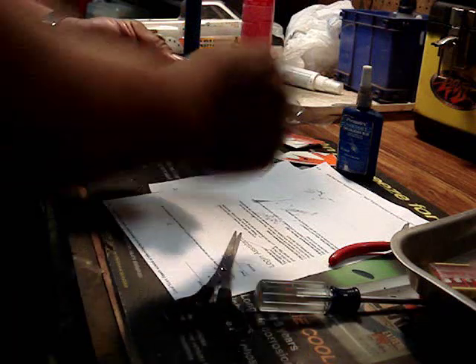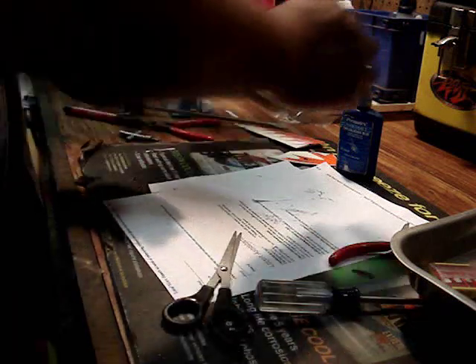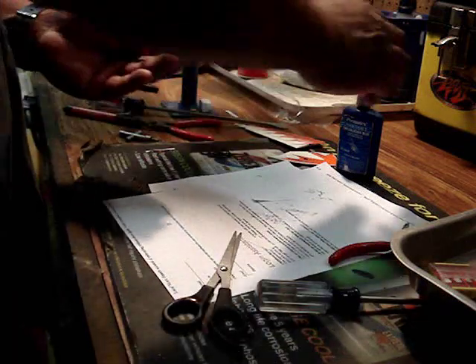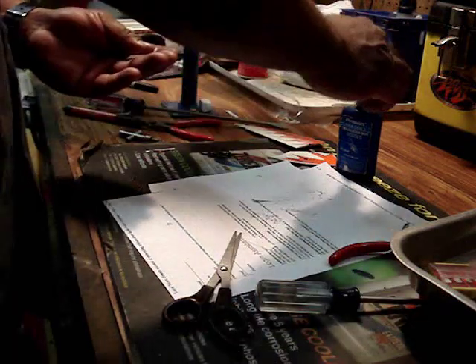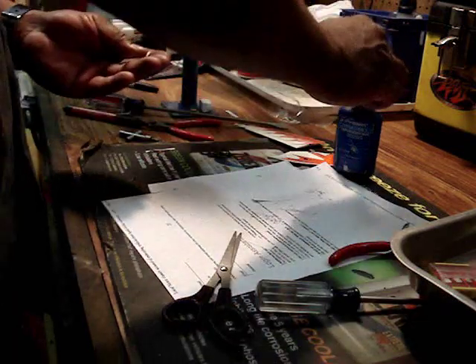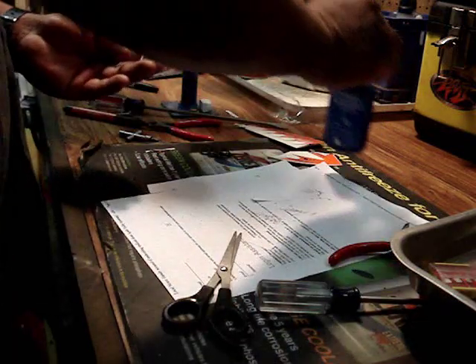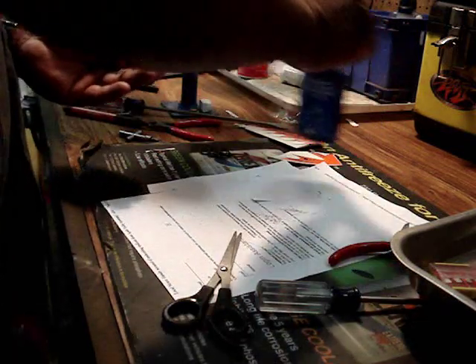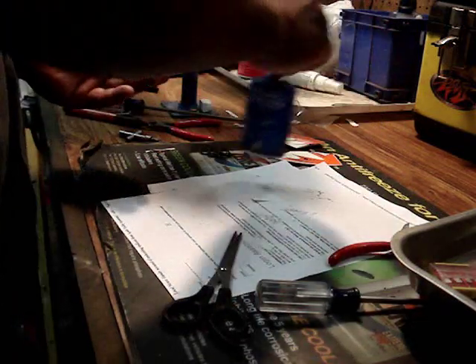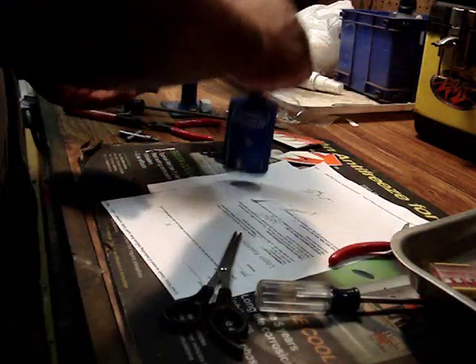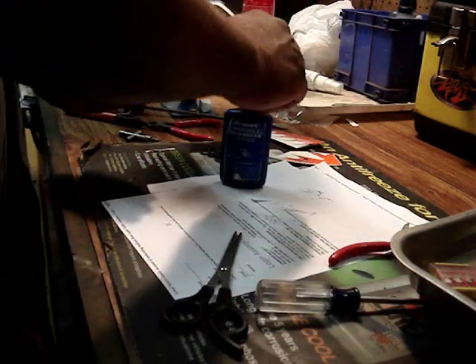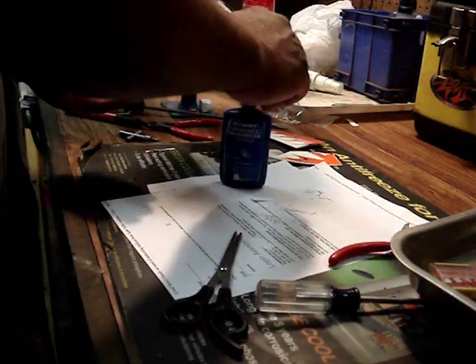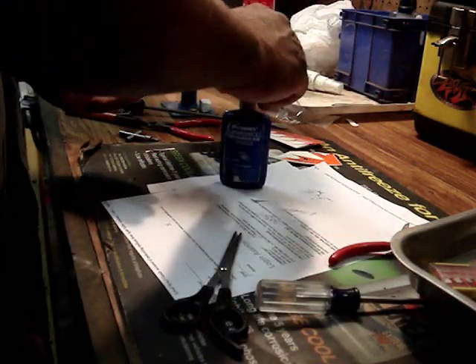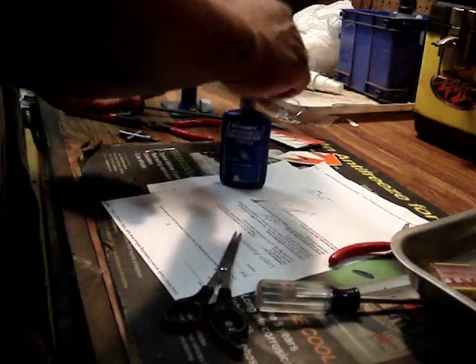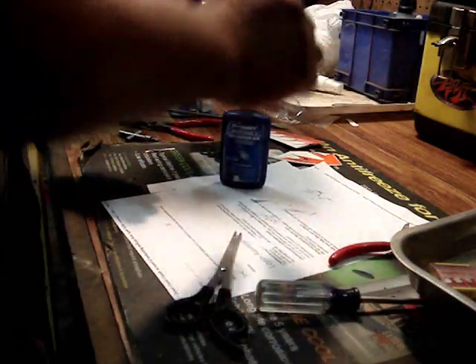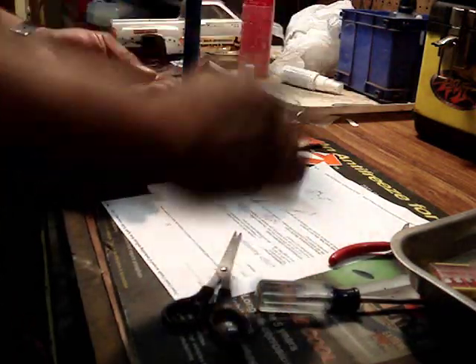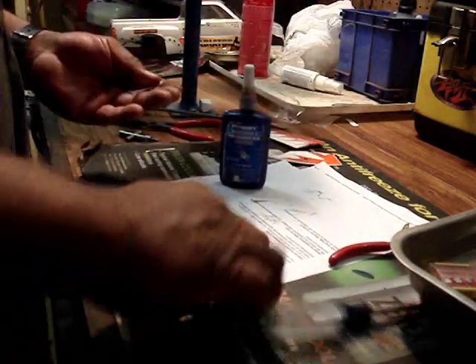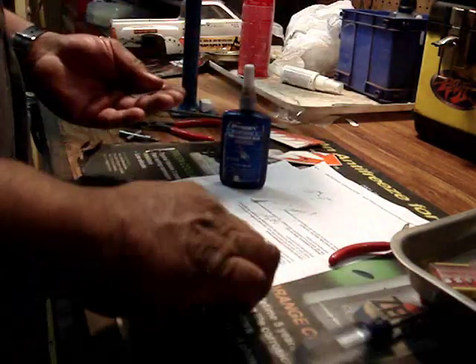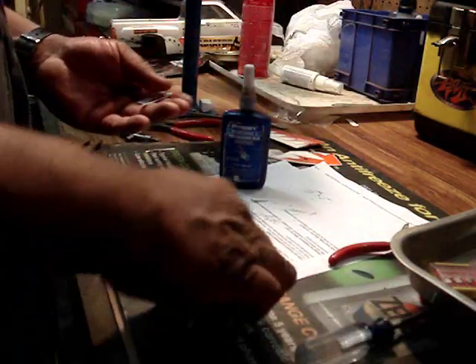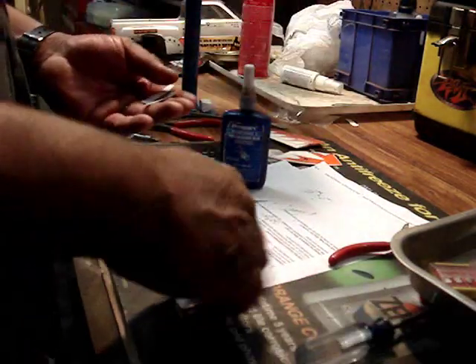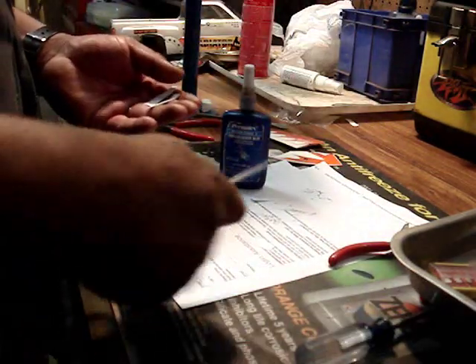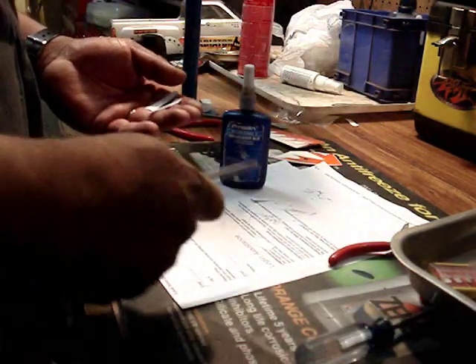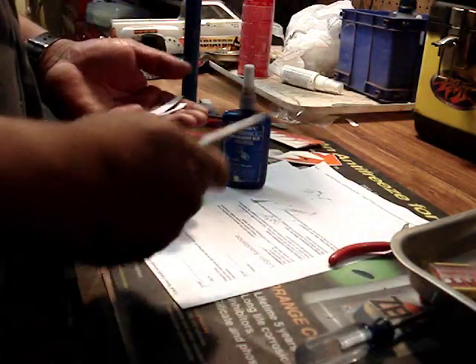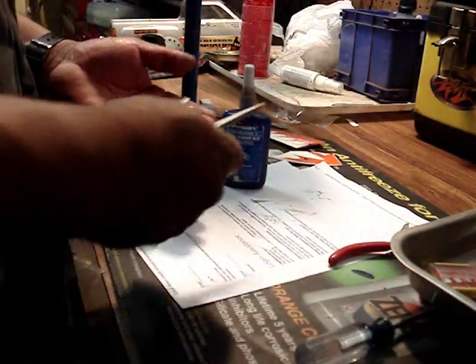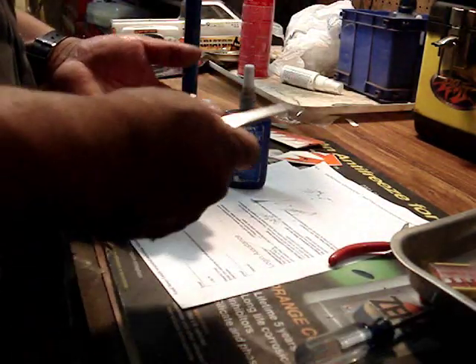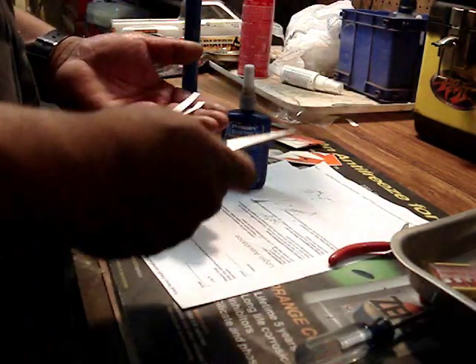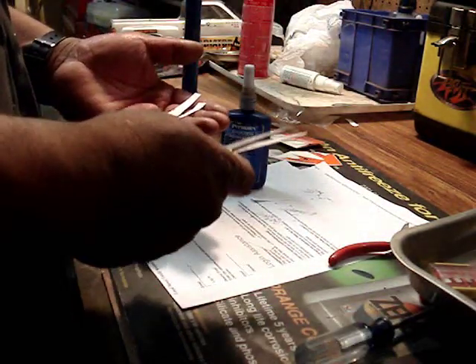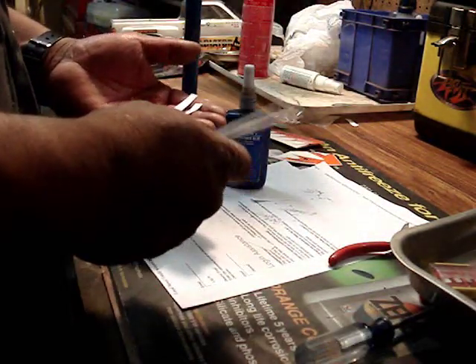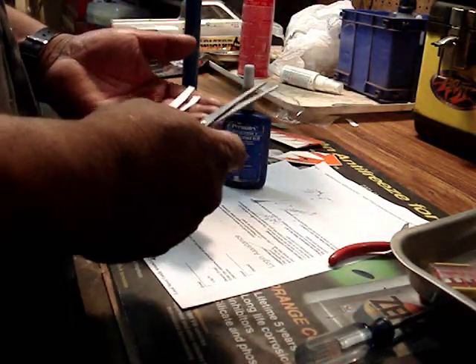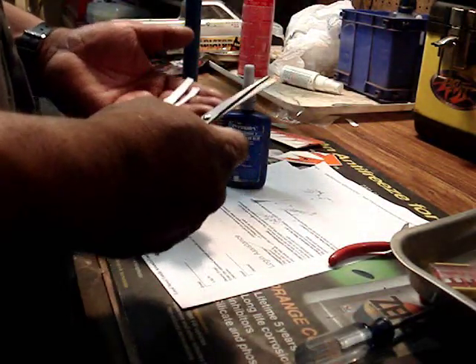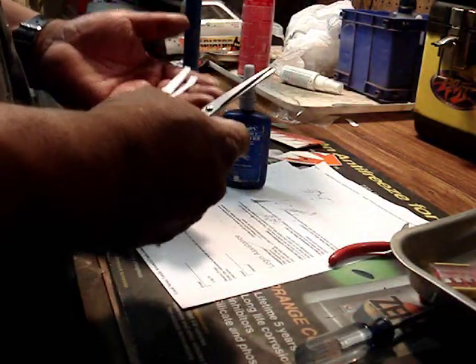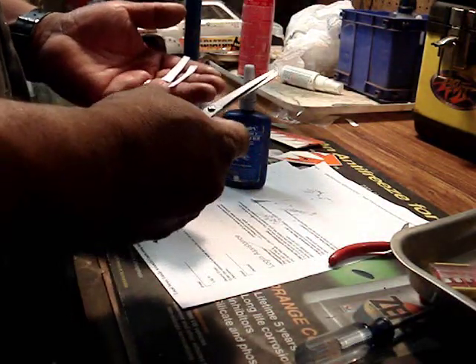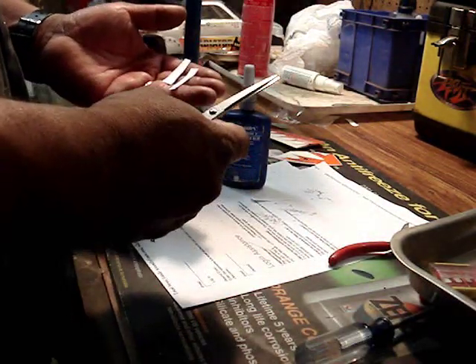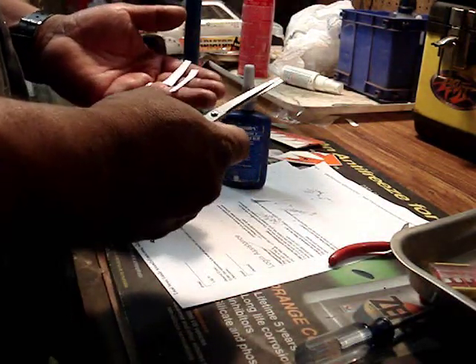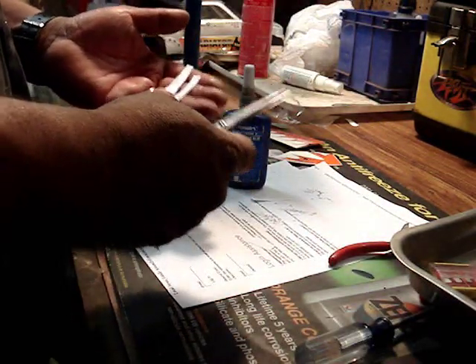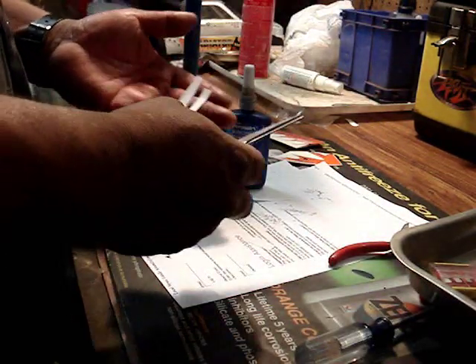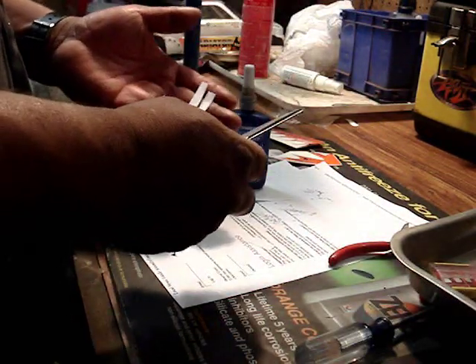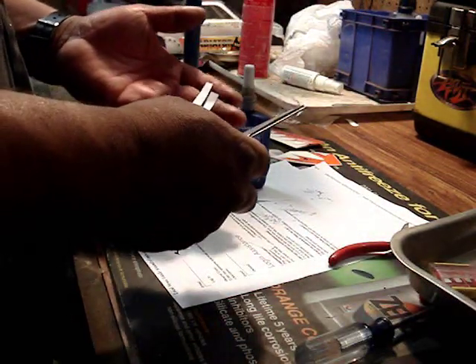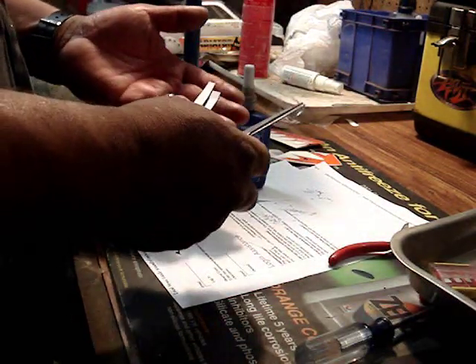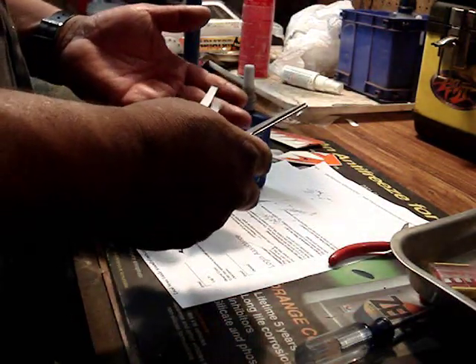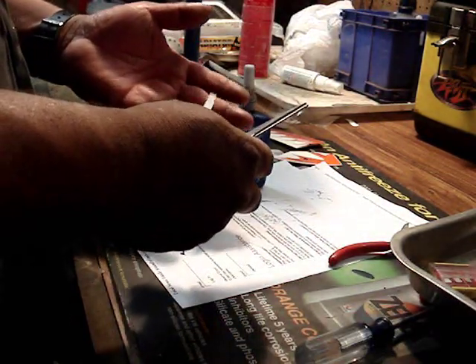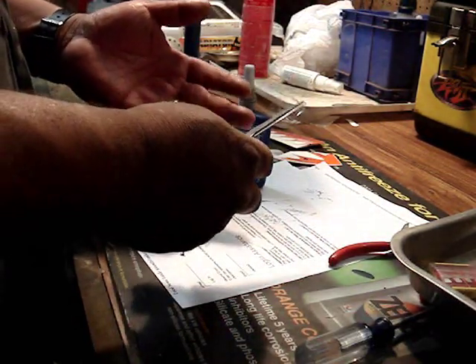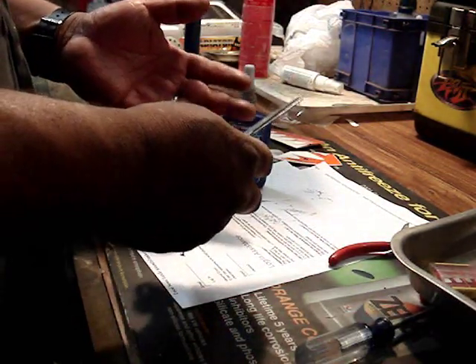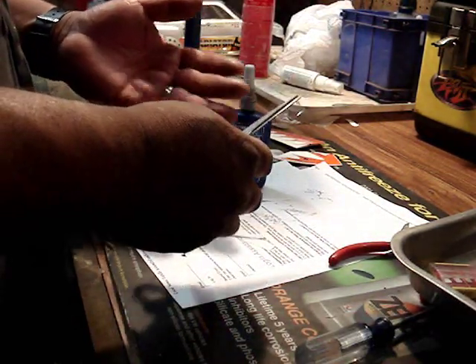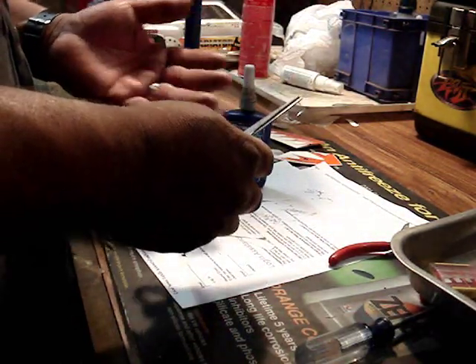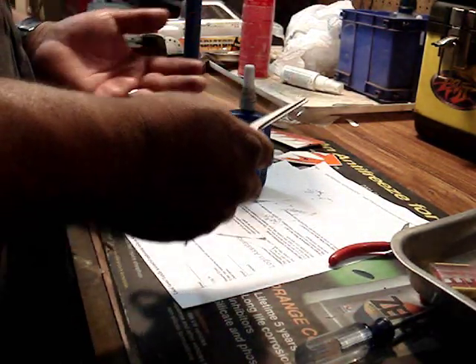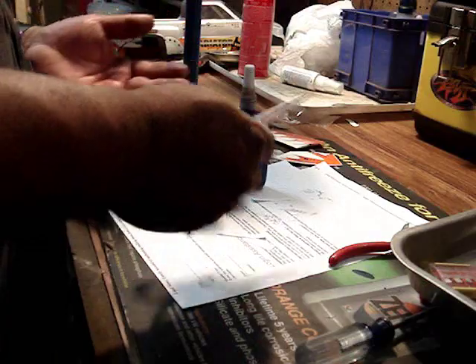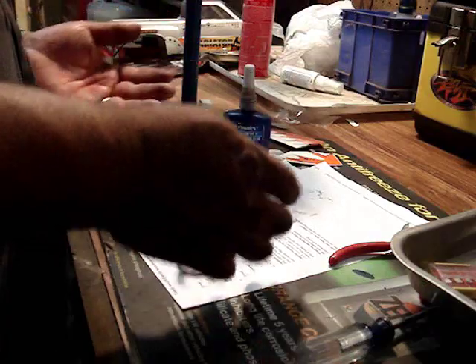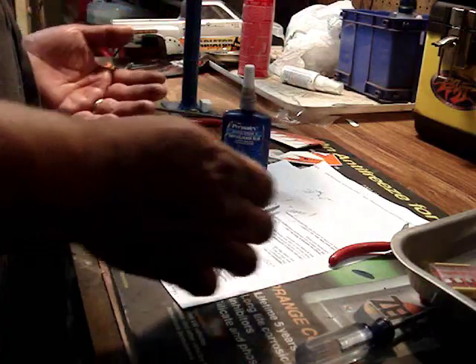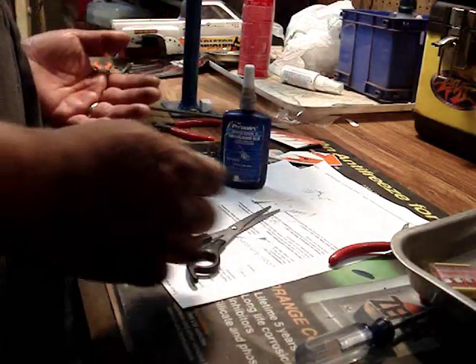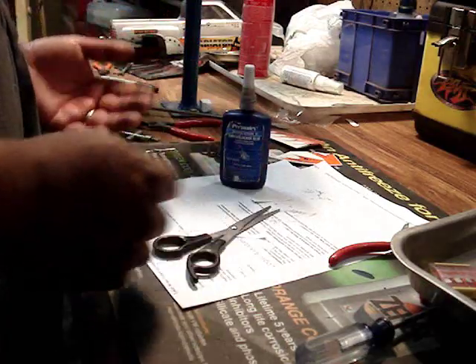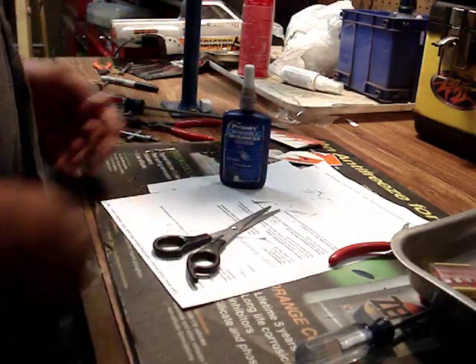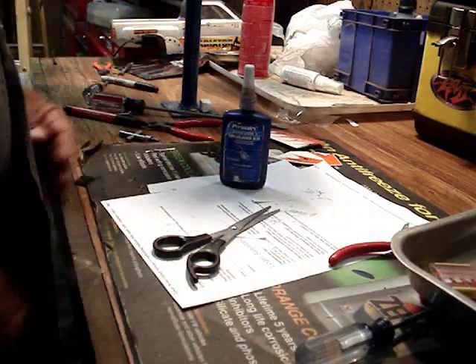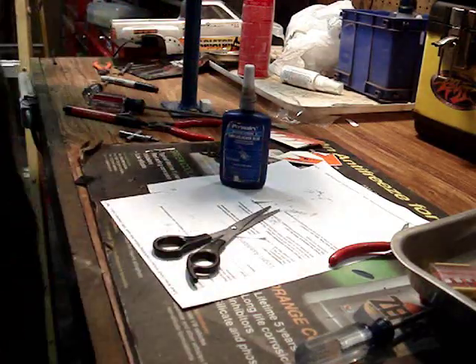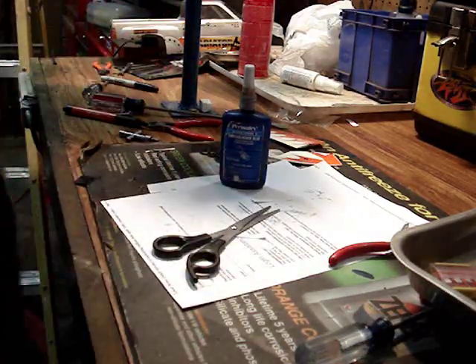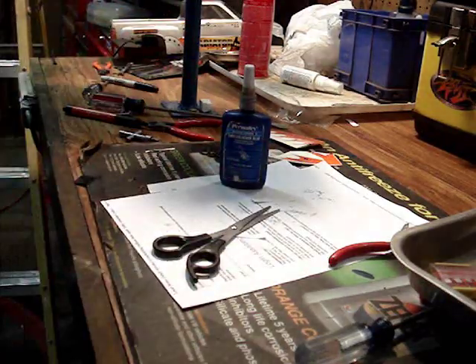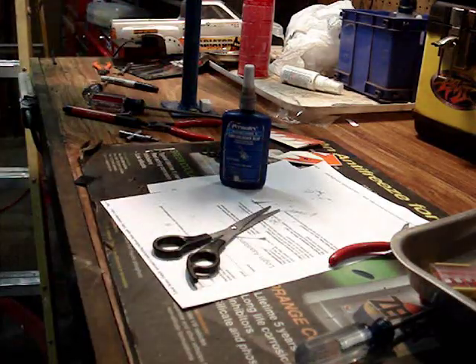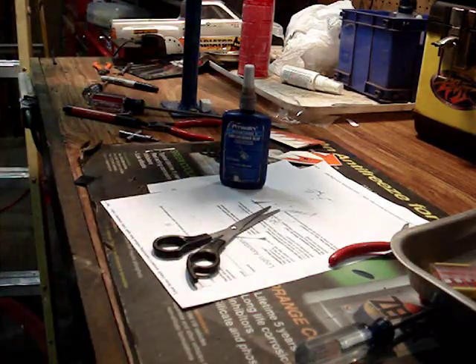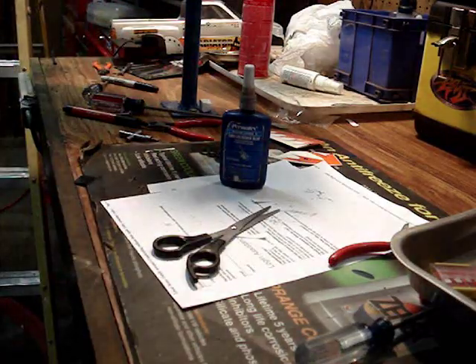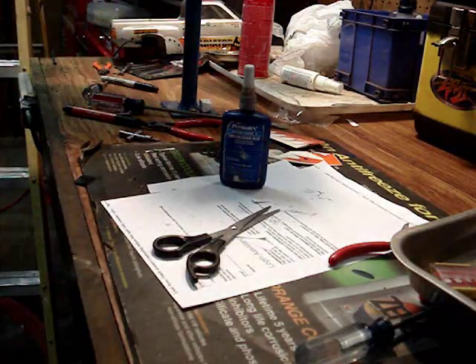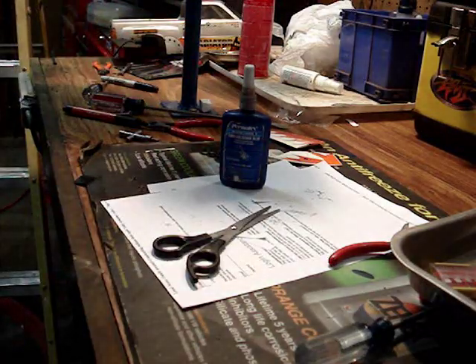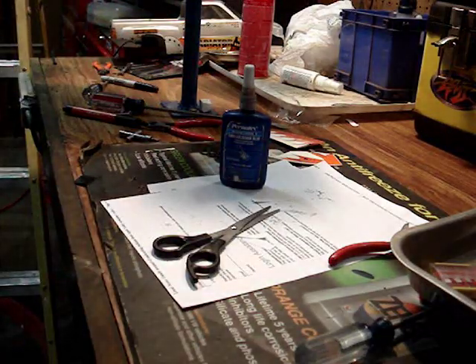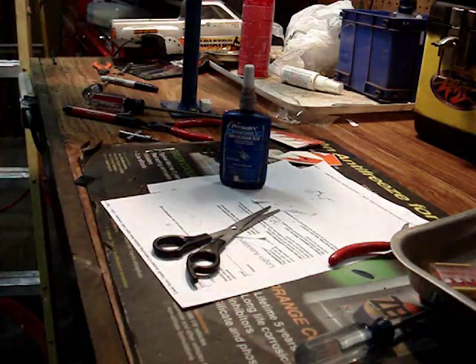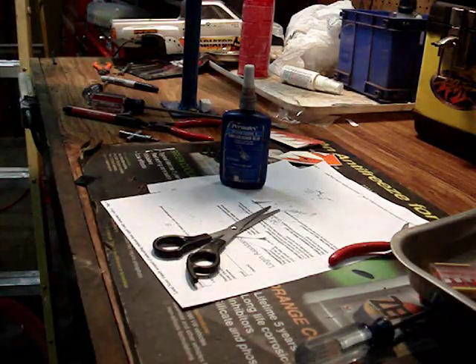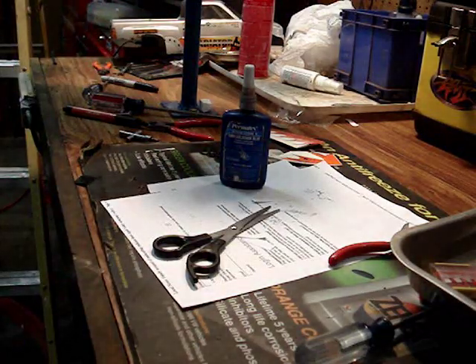Remember, you're going to need some blue Loctite and a piece of paper with some scissors. Let's do this.